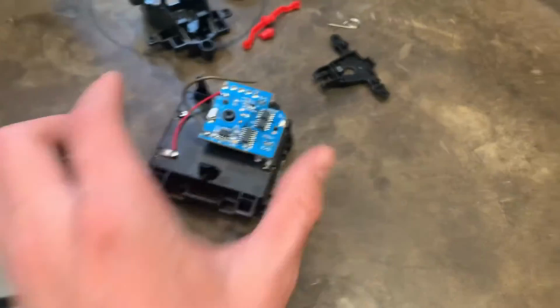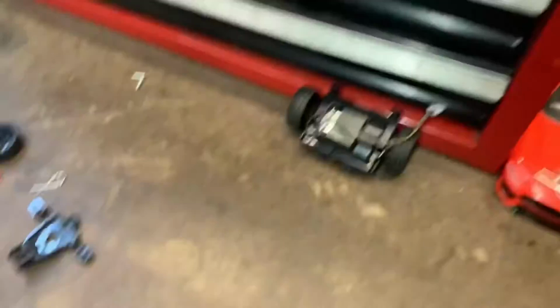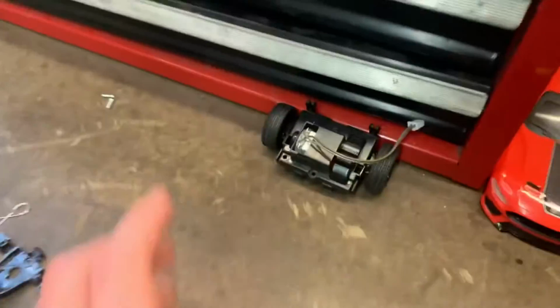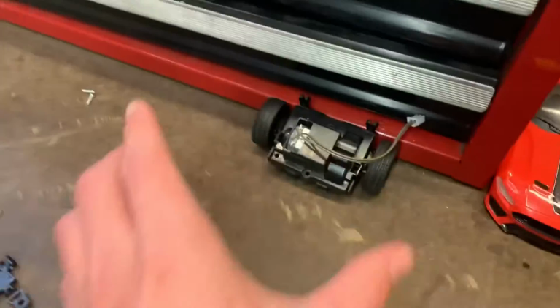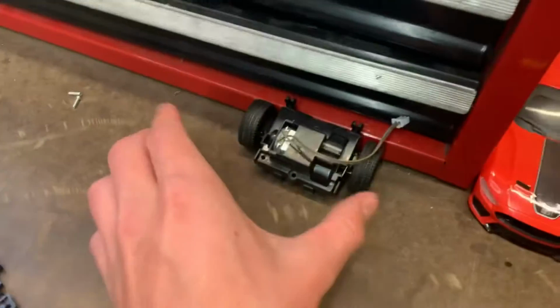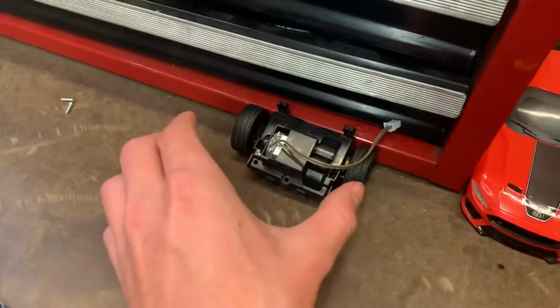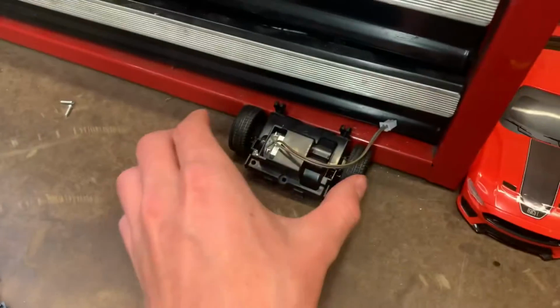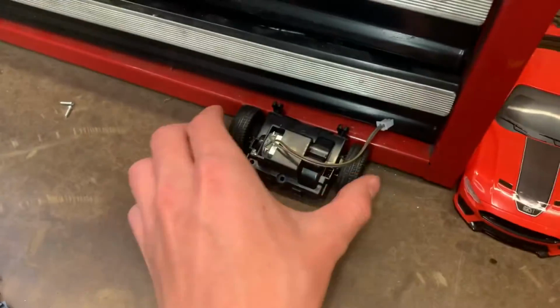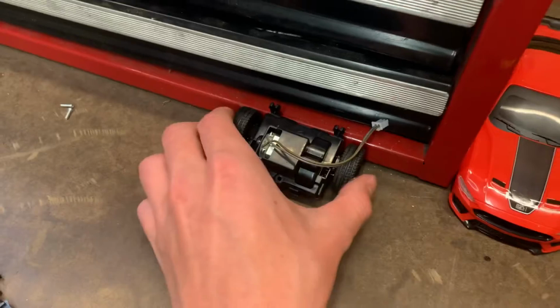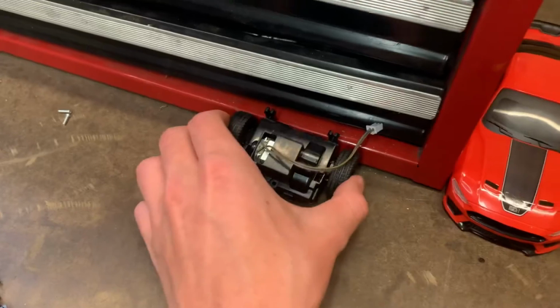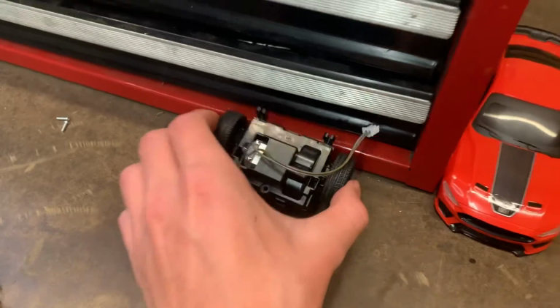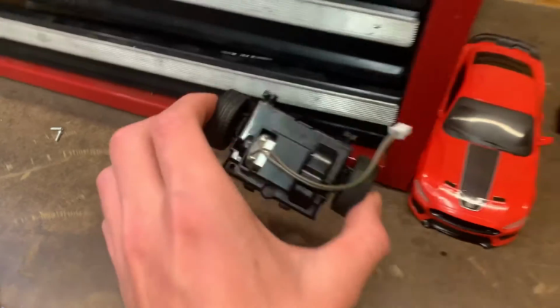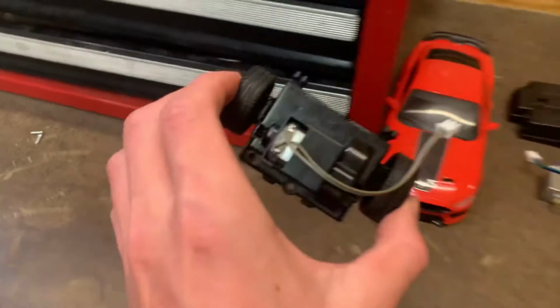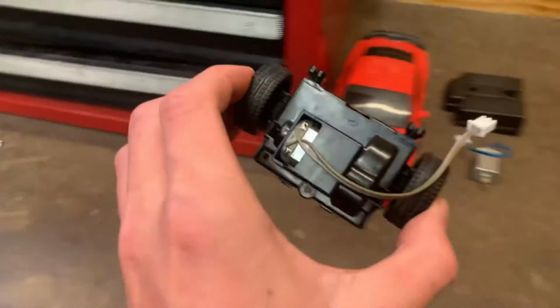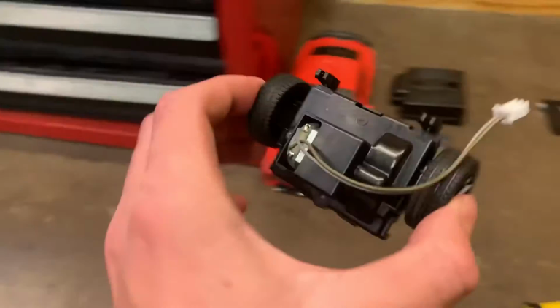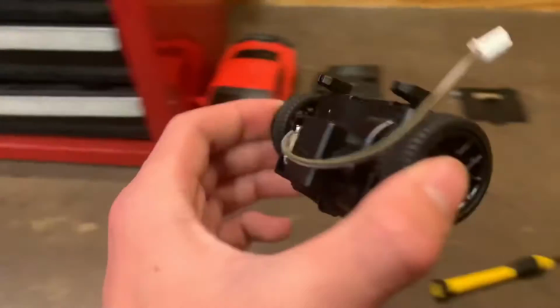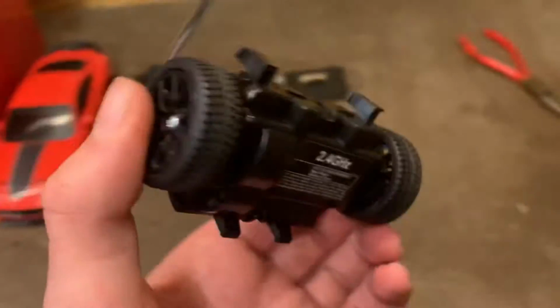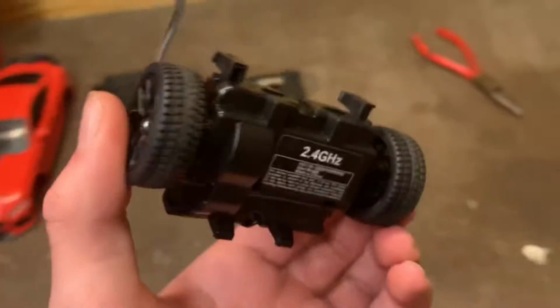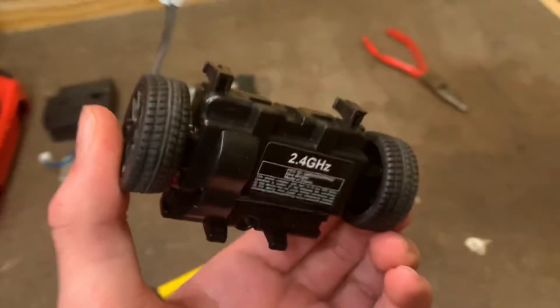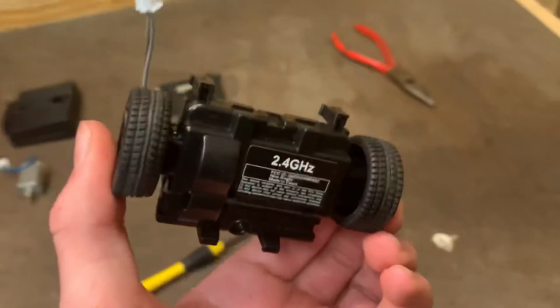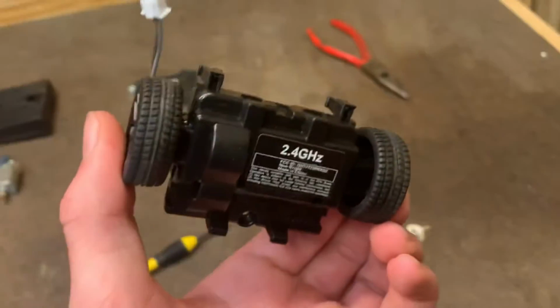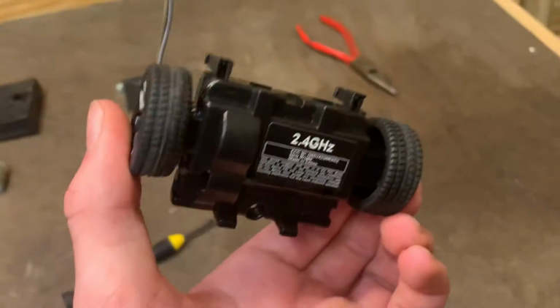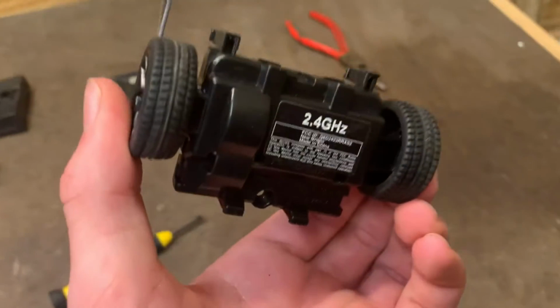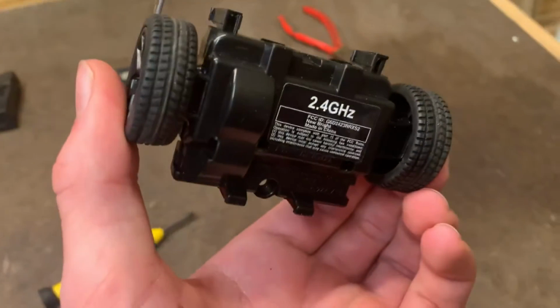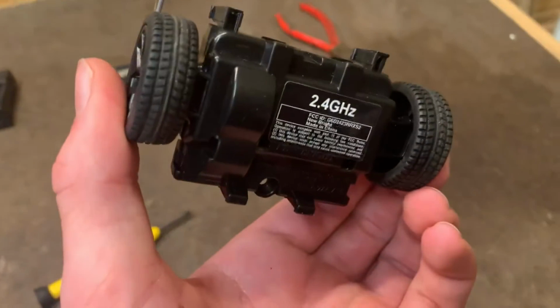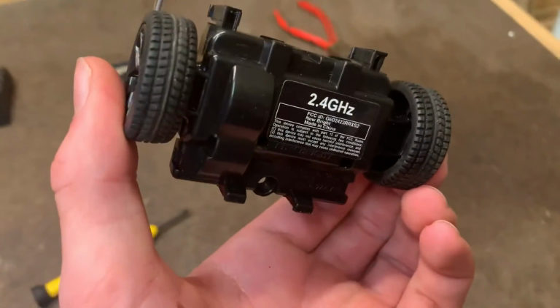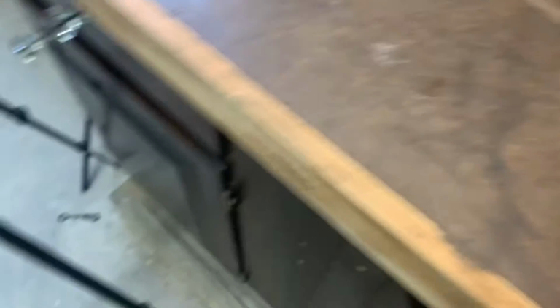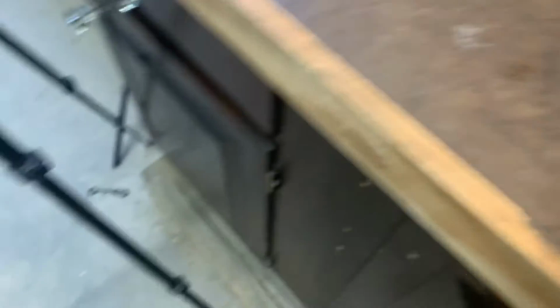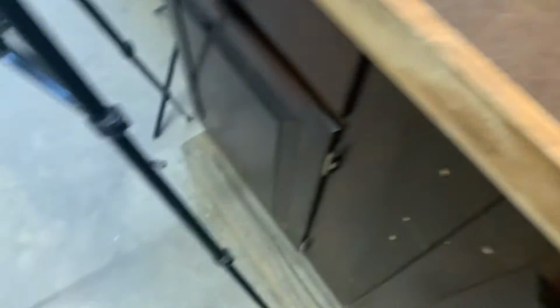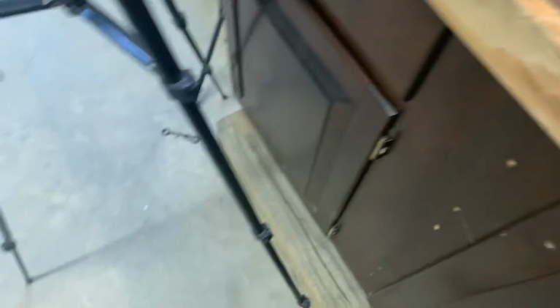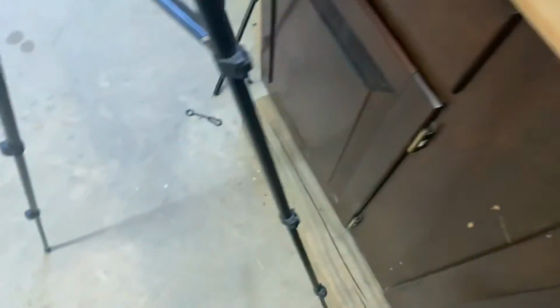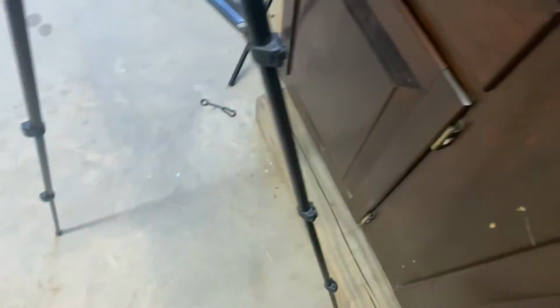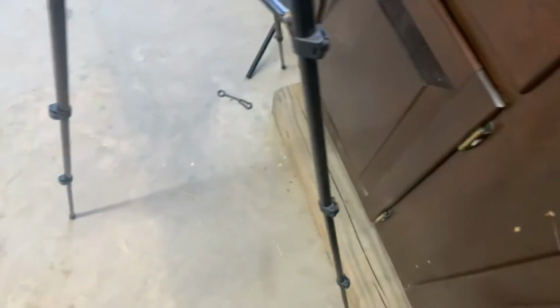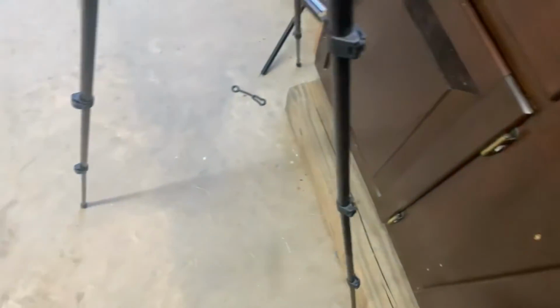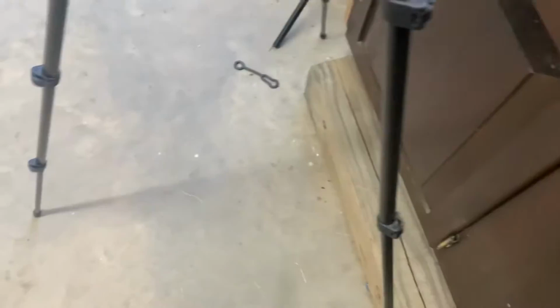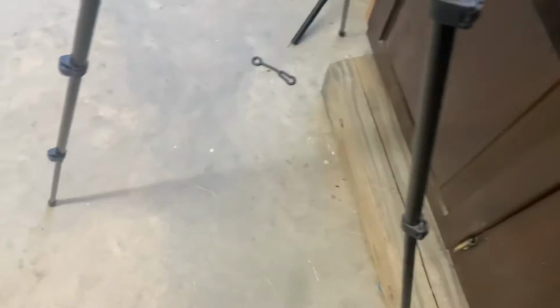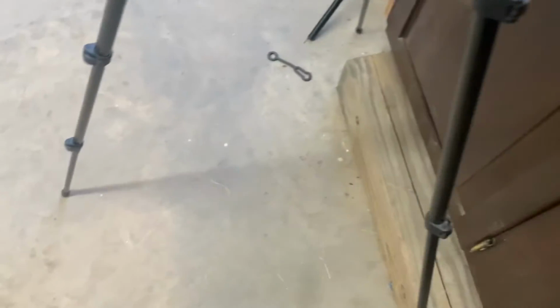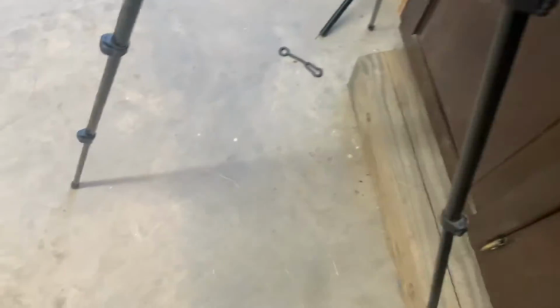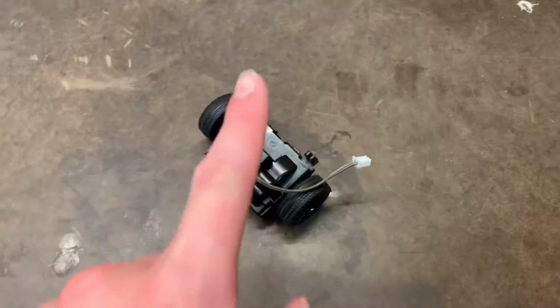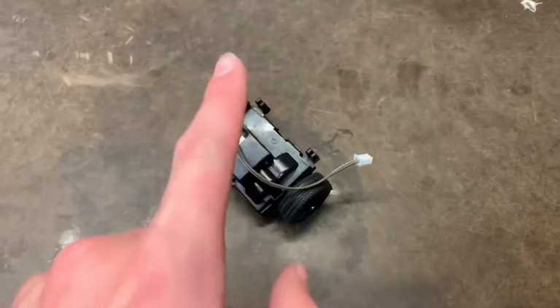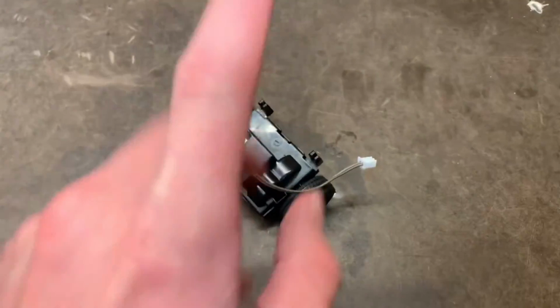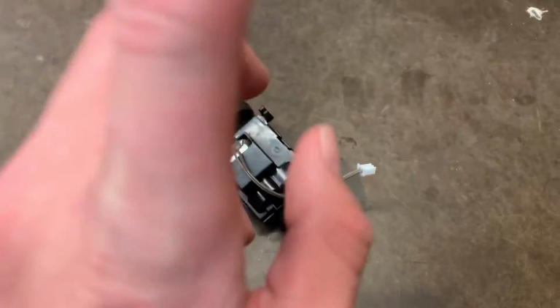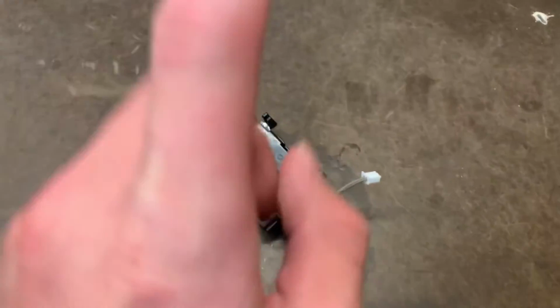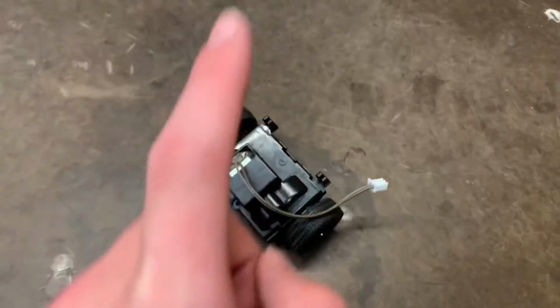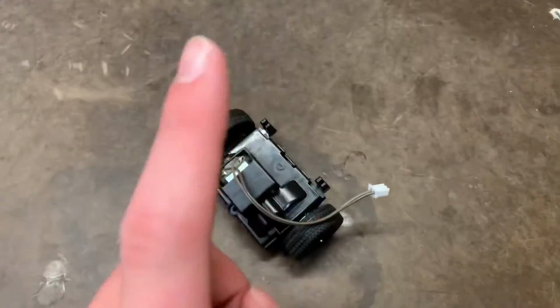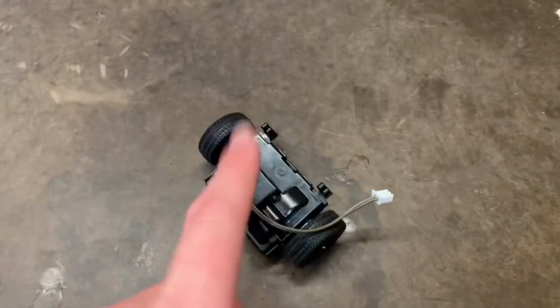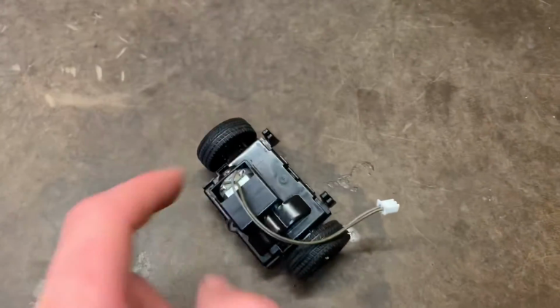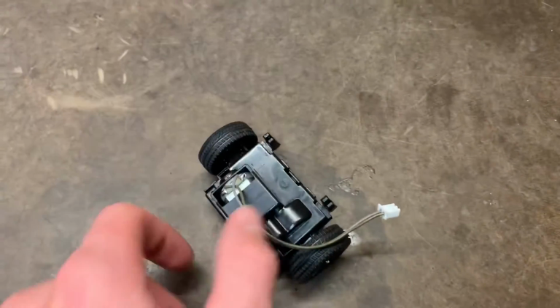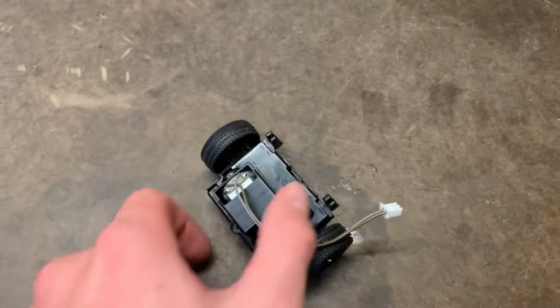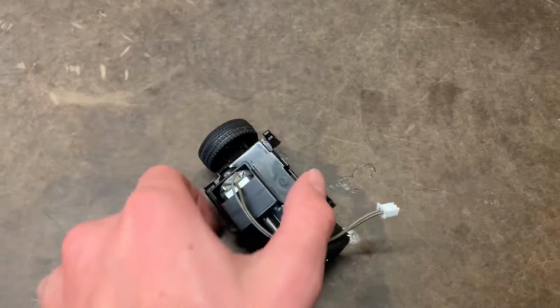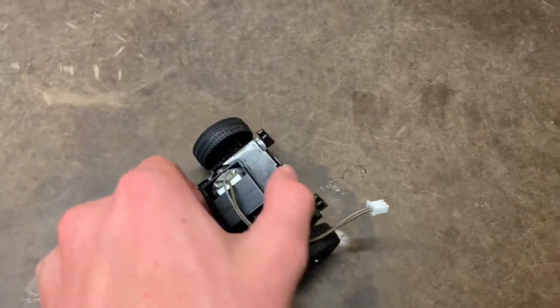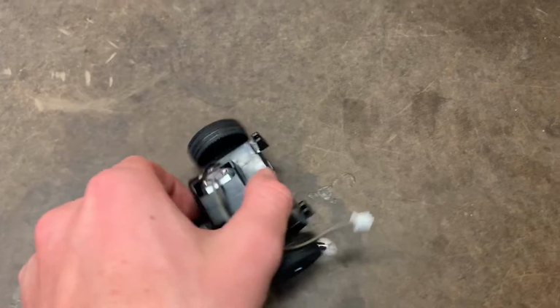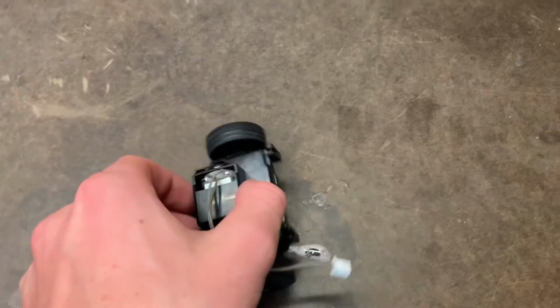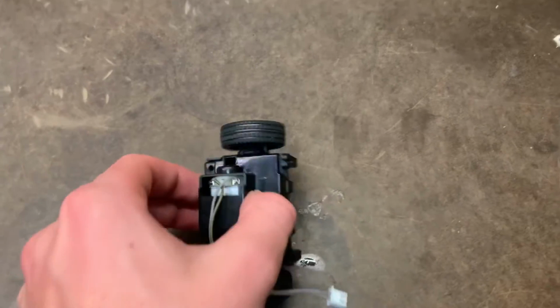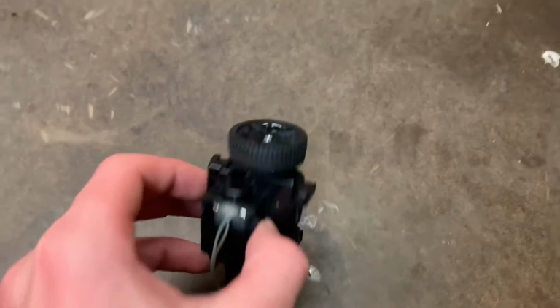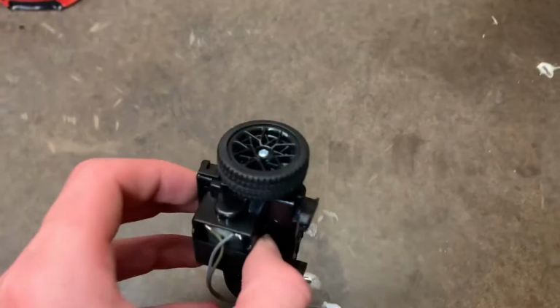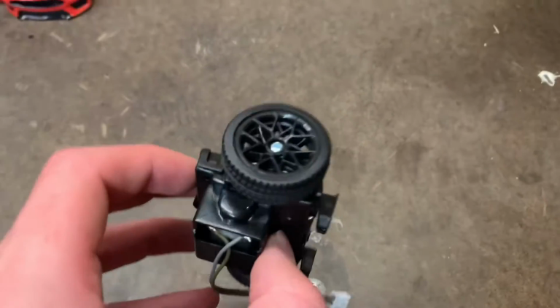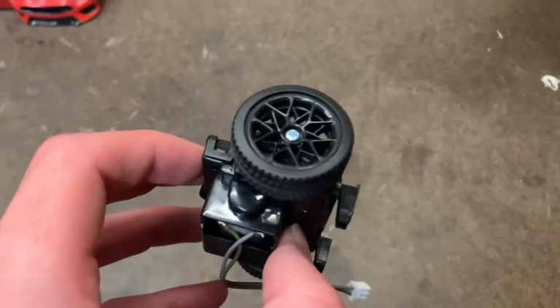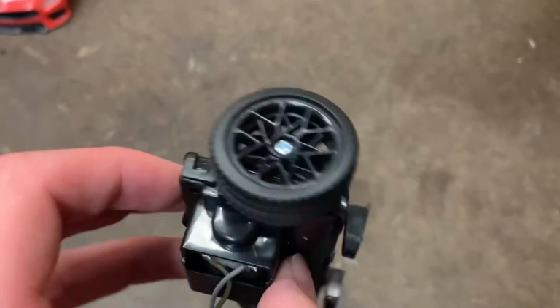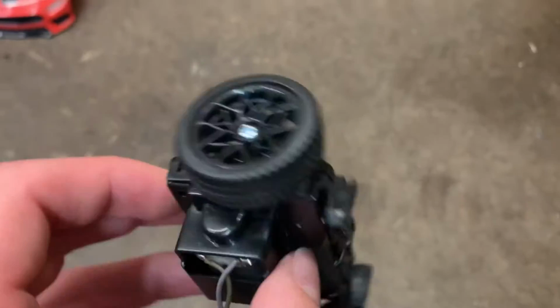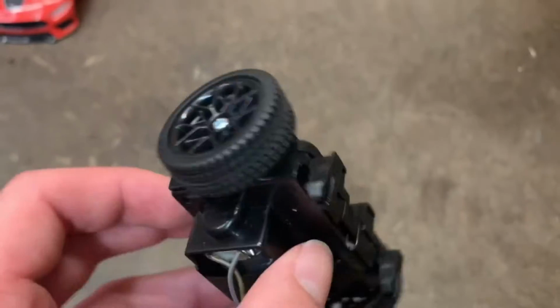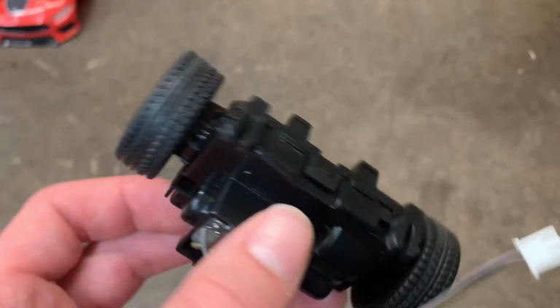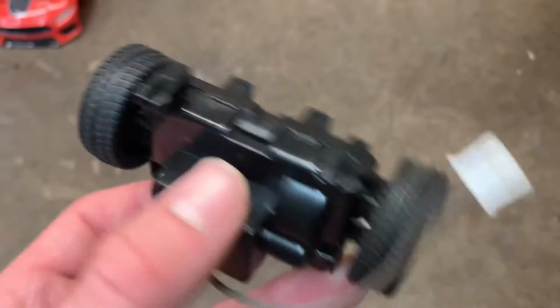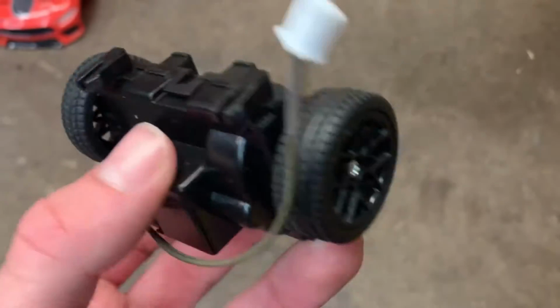And now all we have to take apart is the rear end. But before we can go any further, we have to take off these tires.